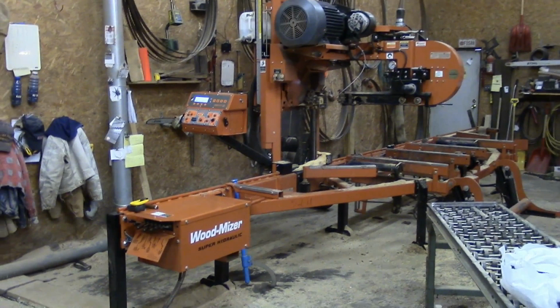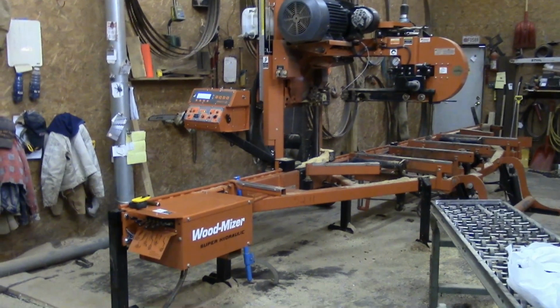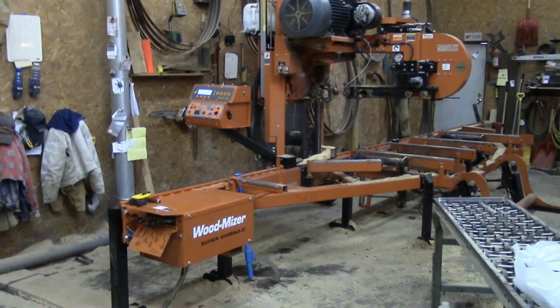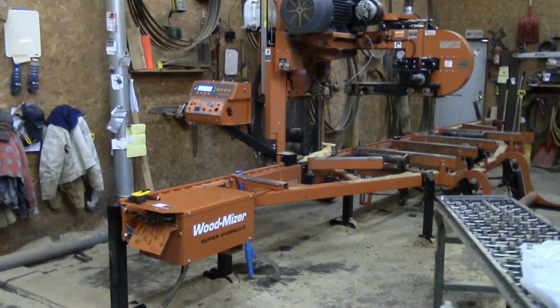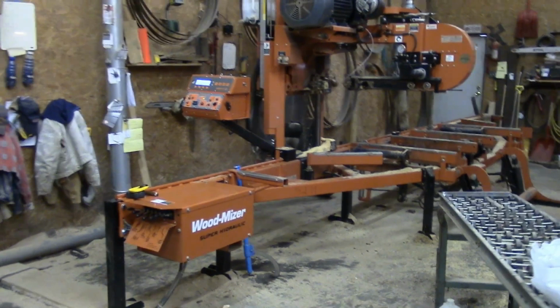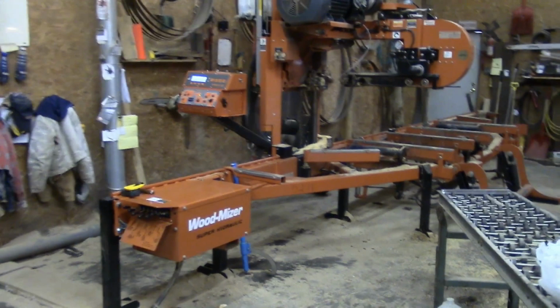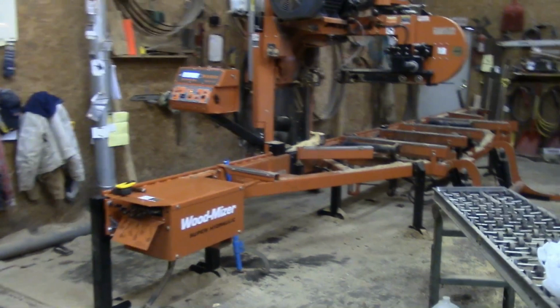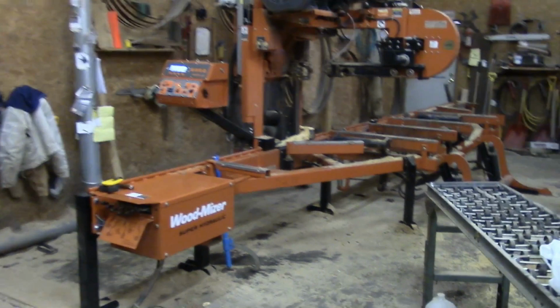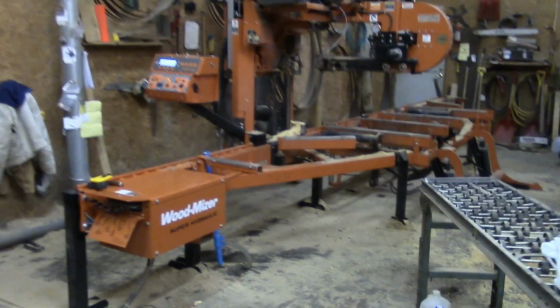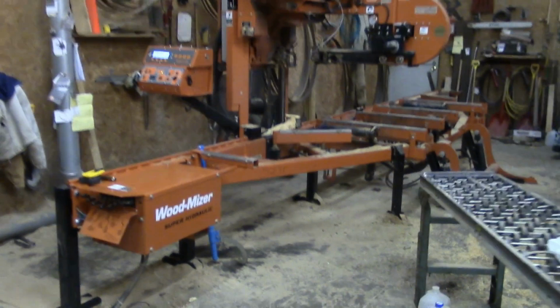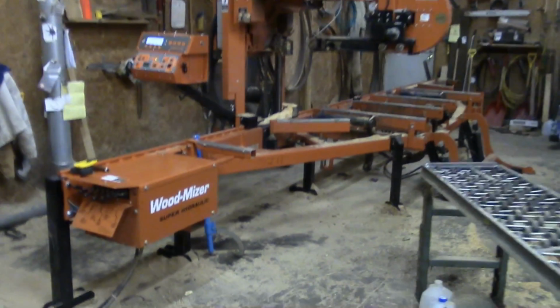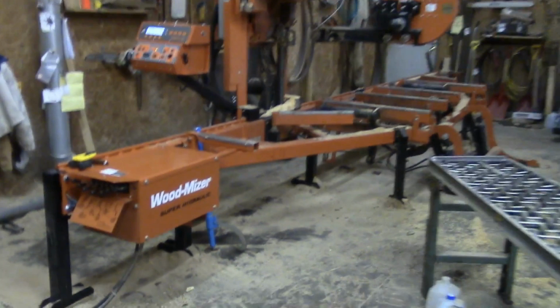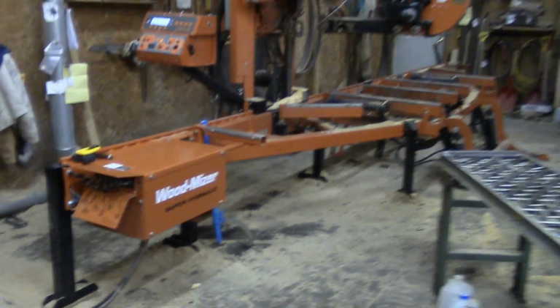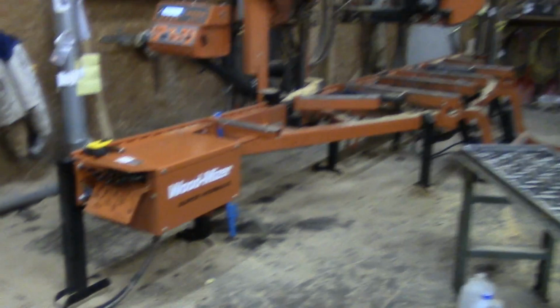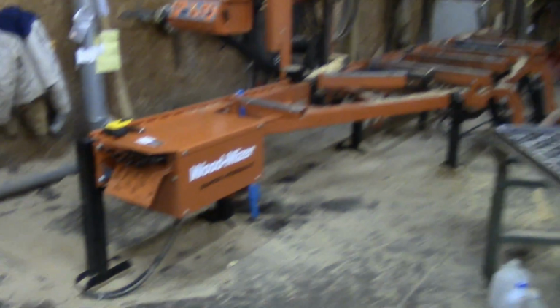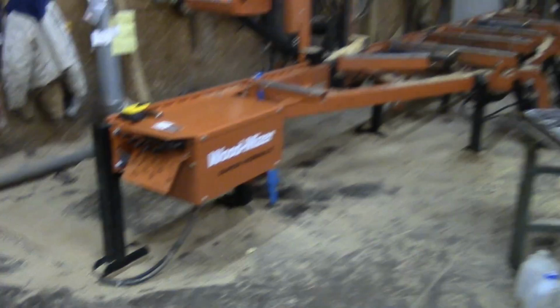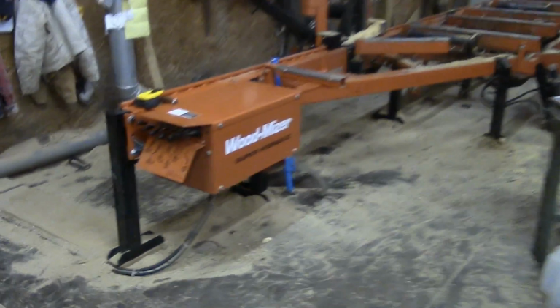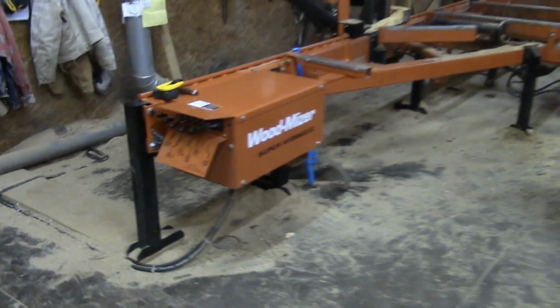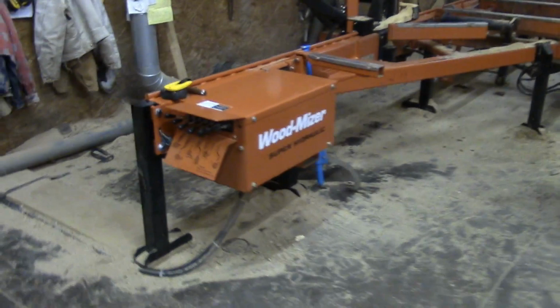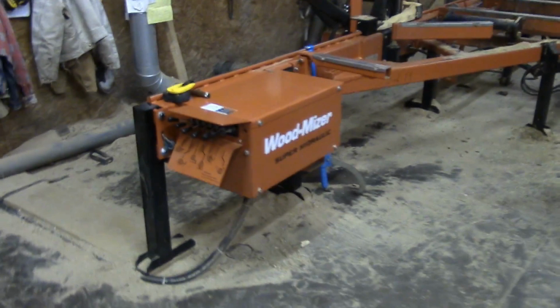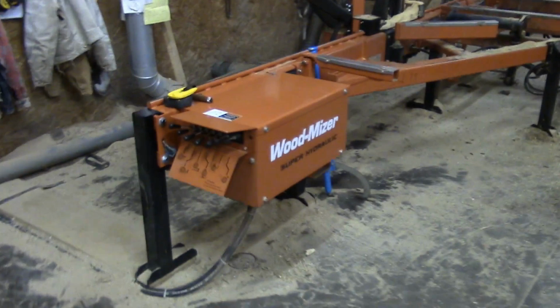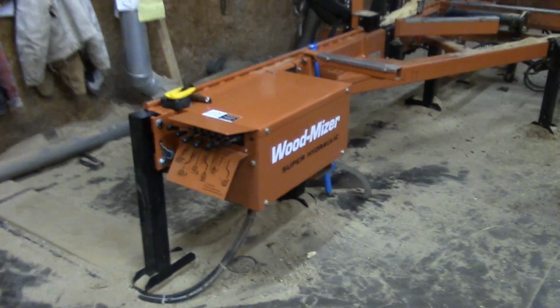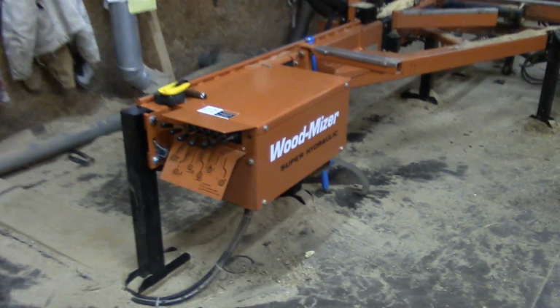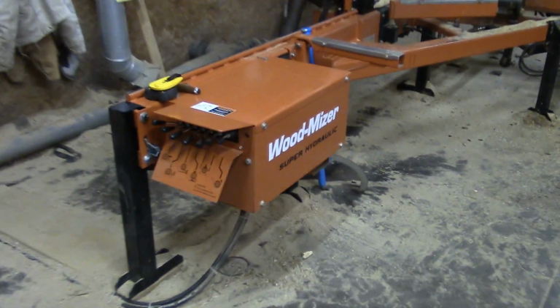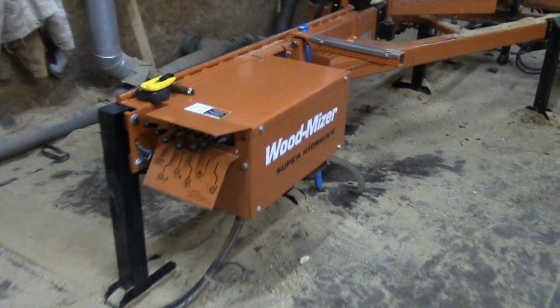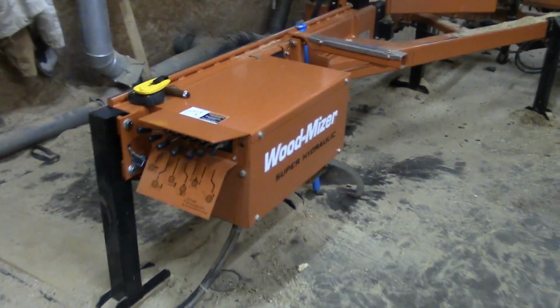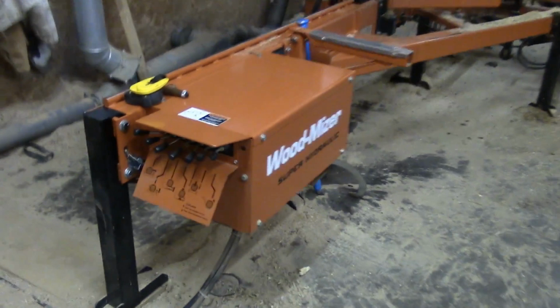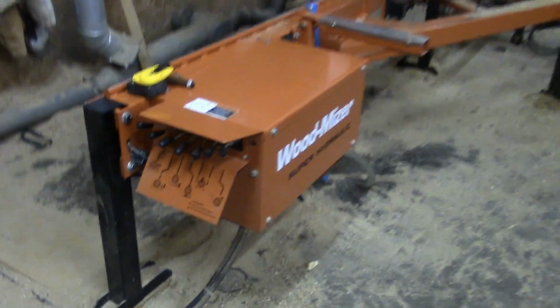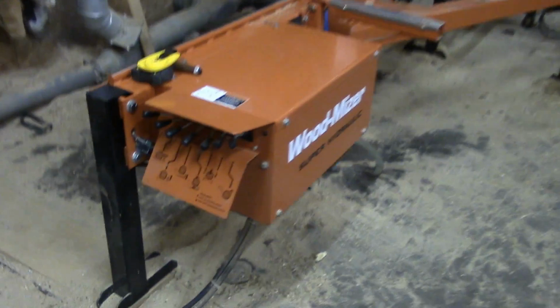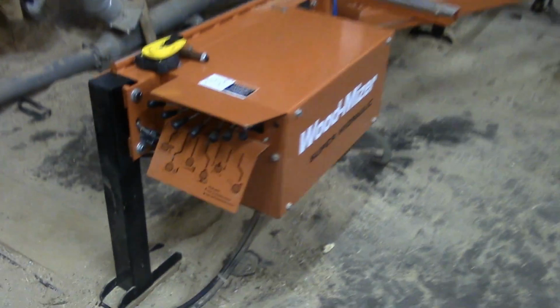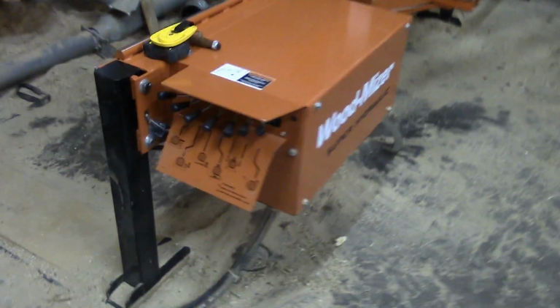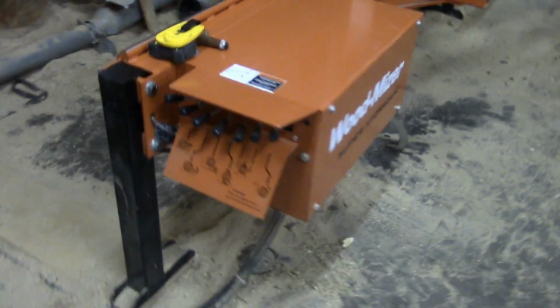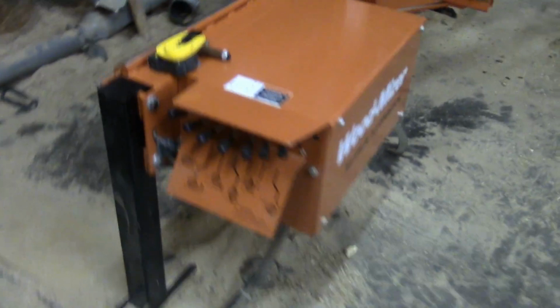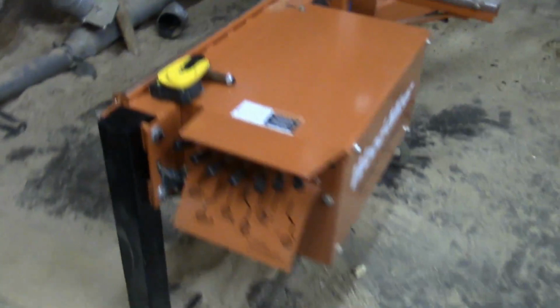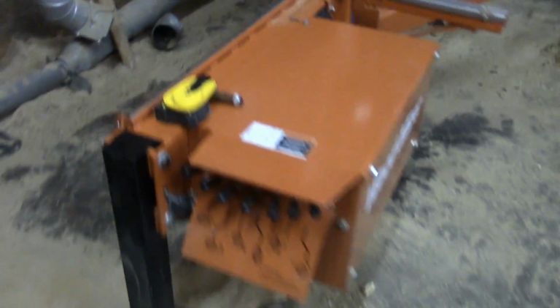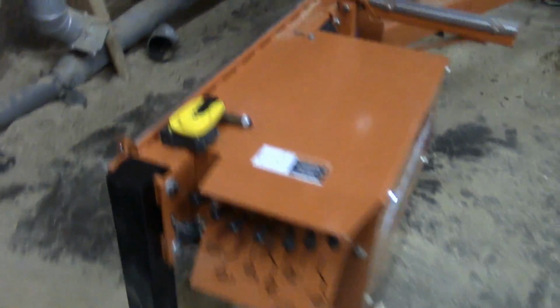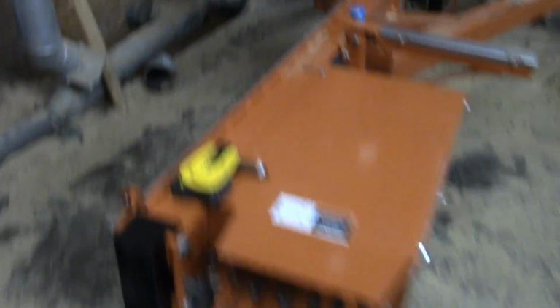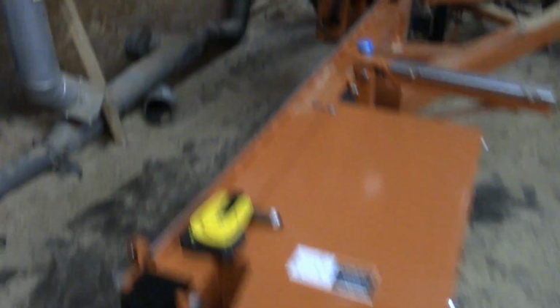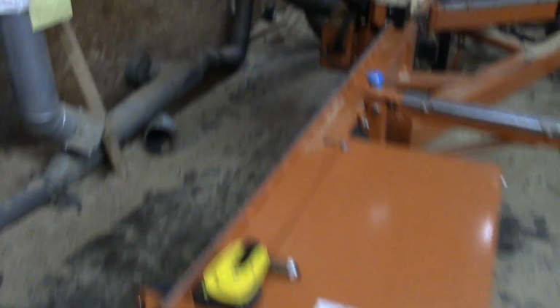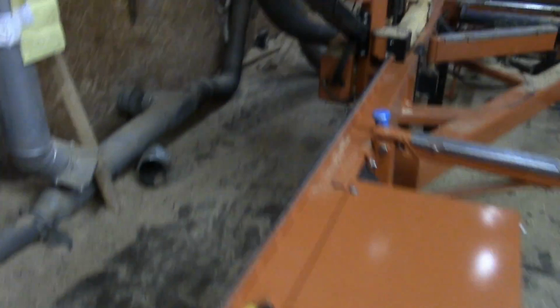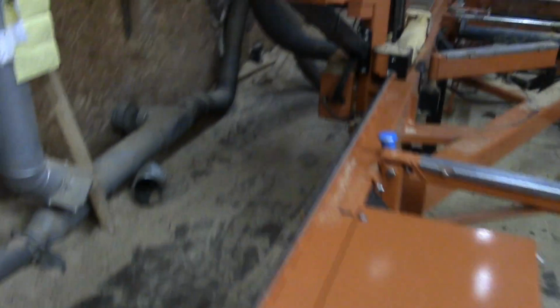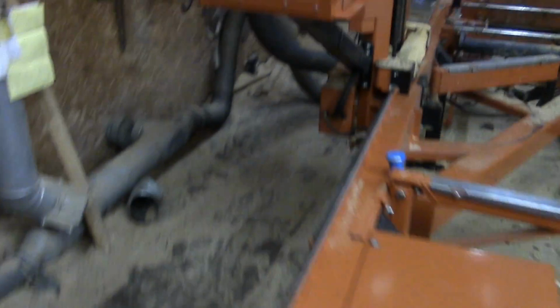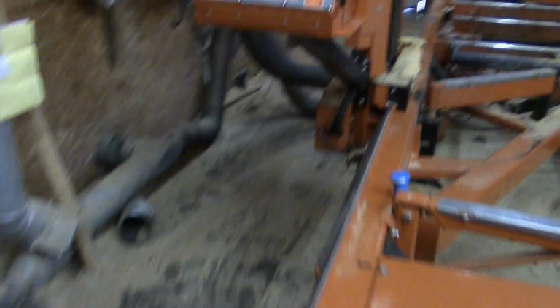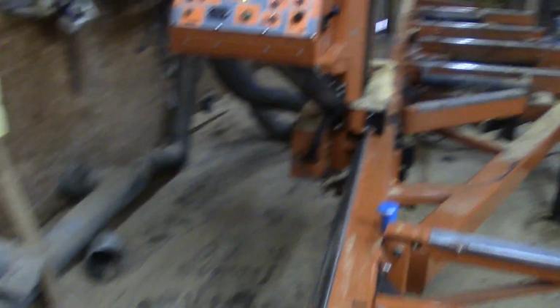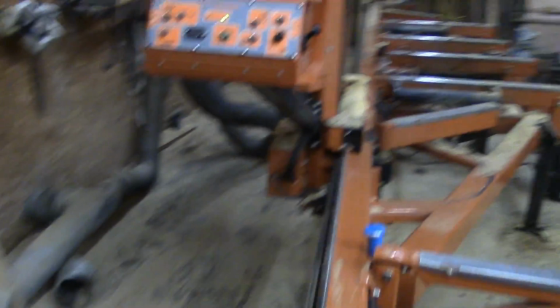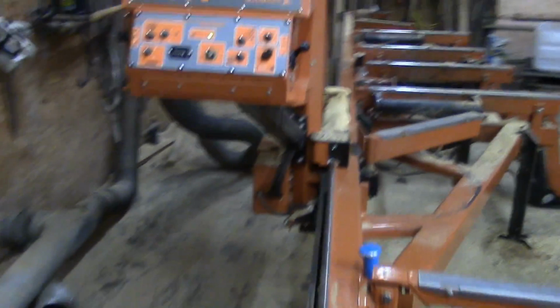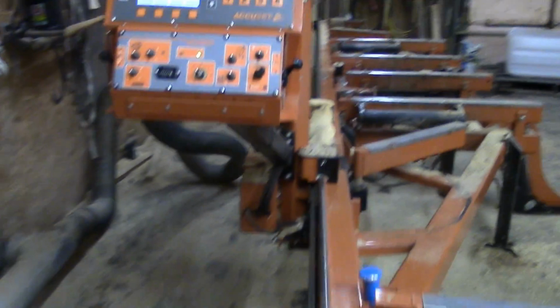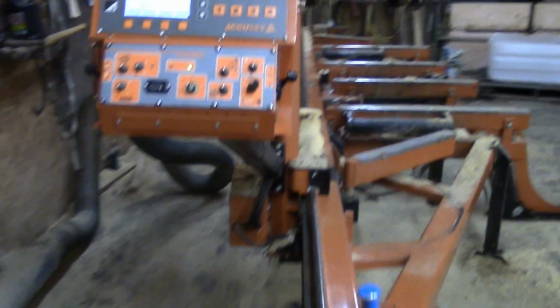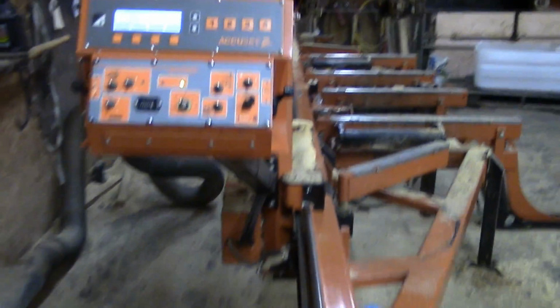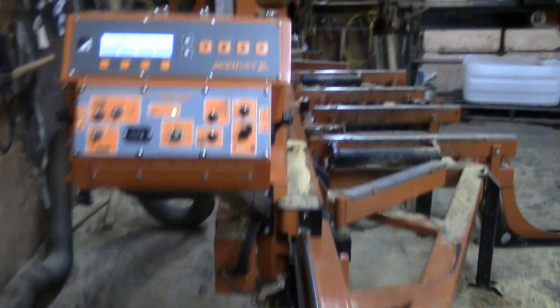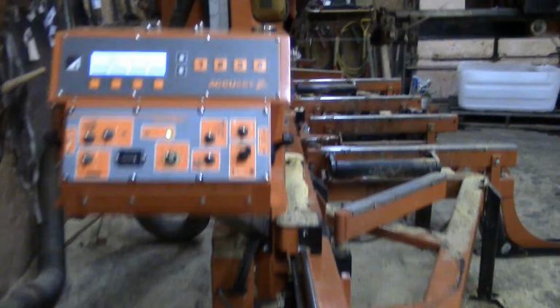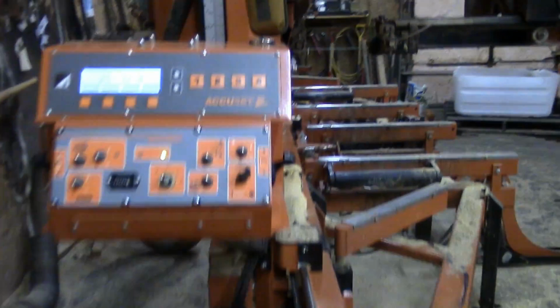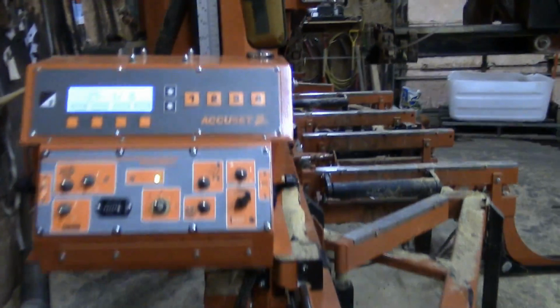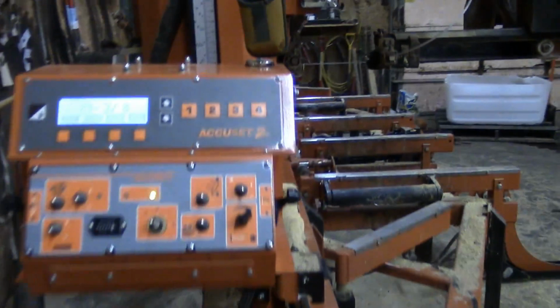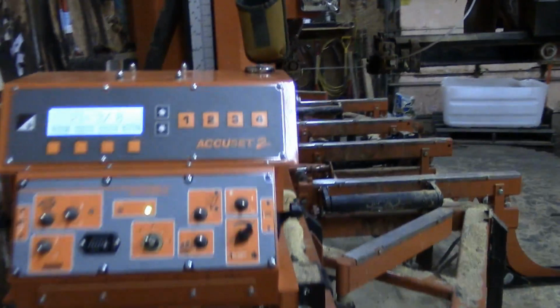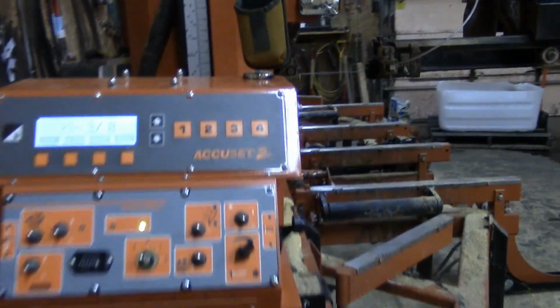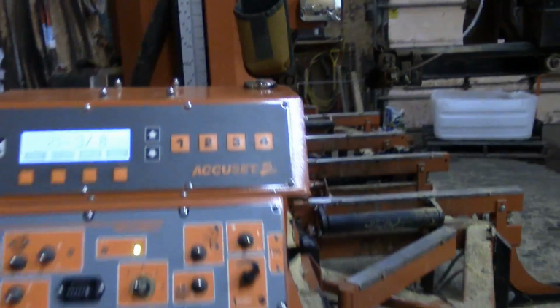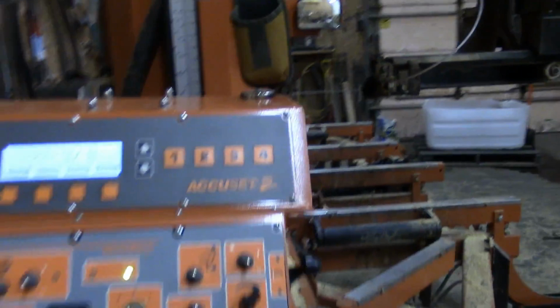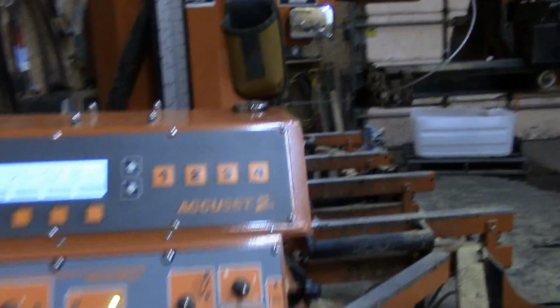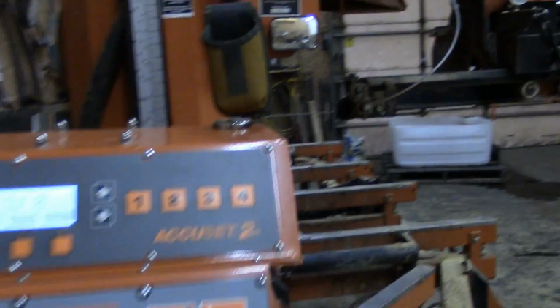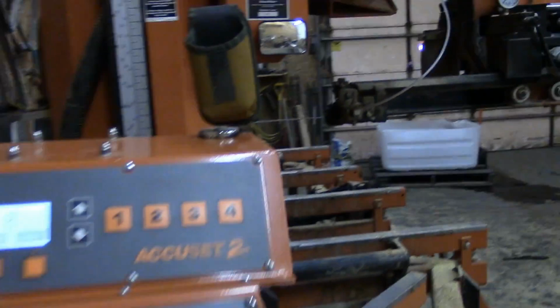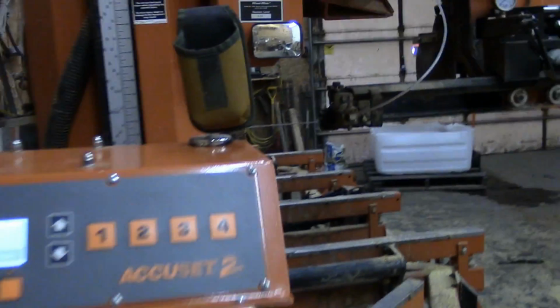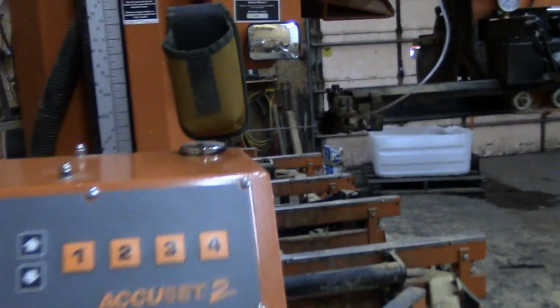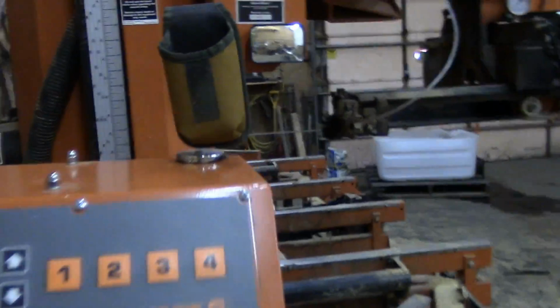Welcome to the Wood-Mizer Tips and Tricks. Today's tip: how to limit missed cell phone calls.